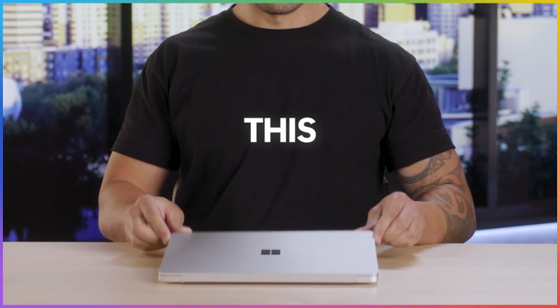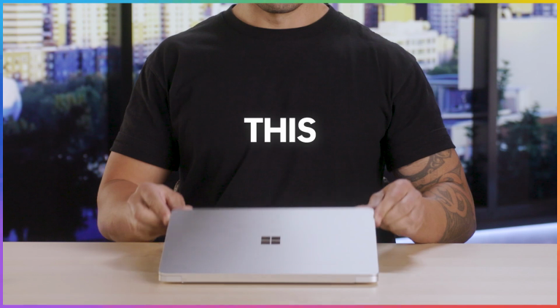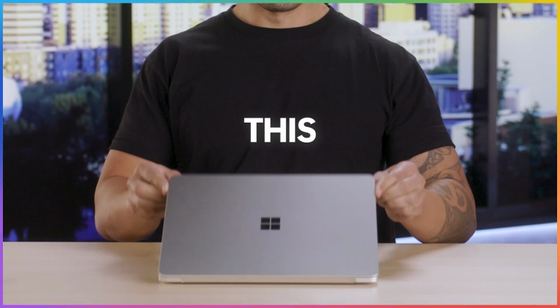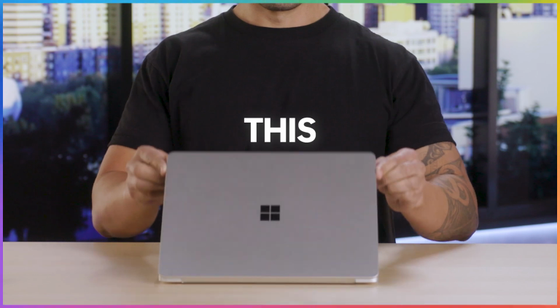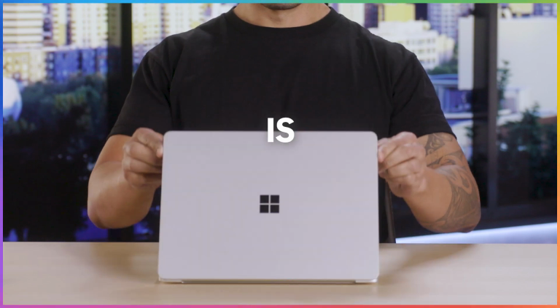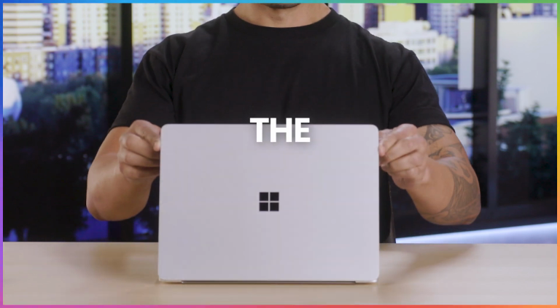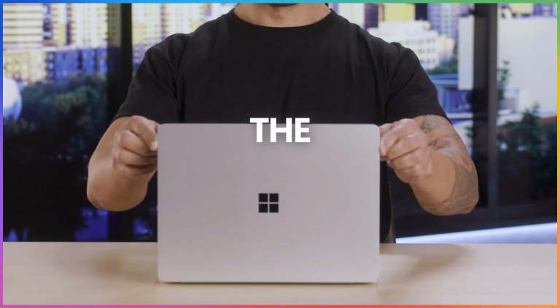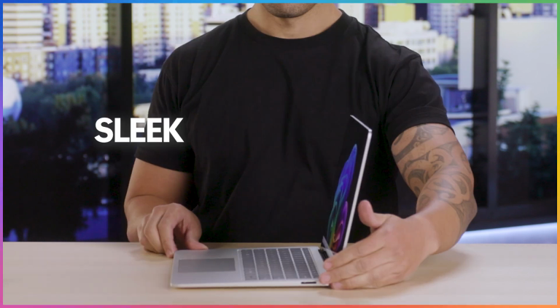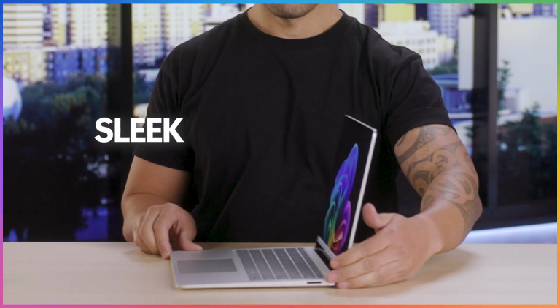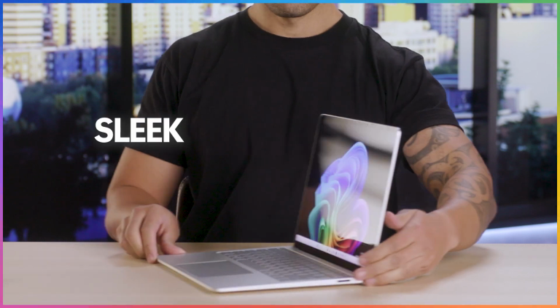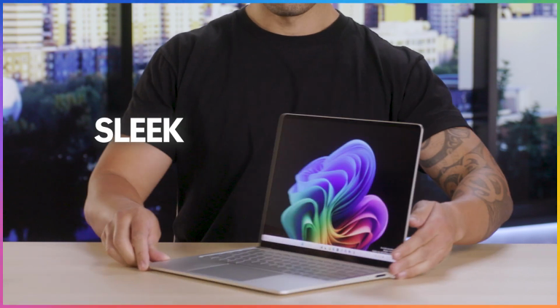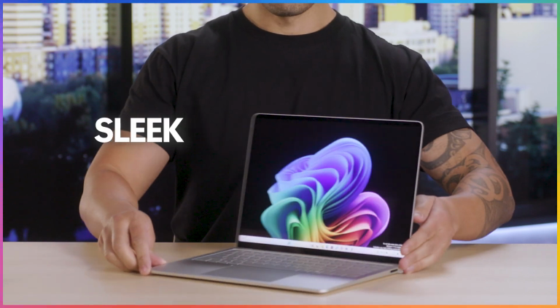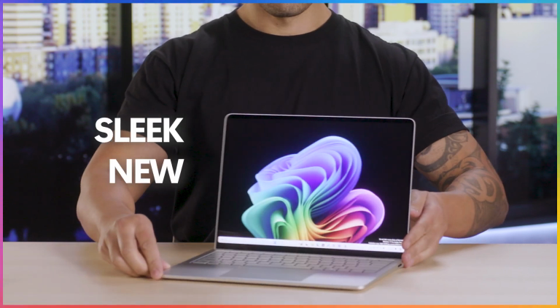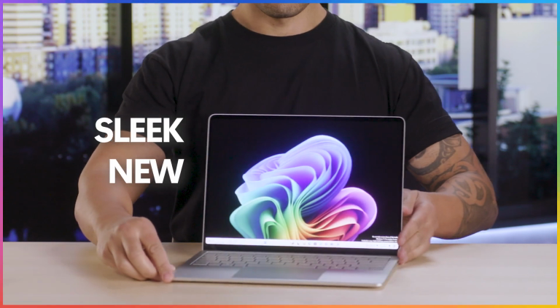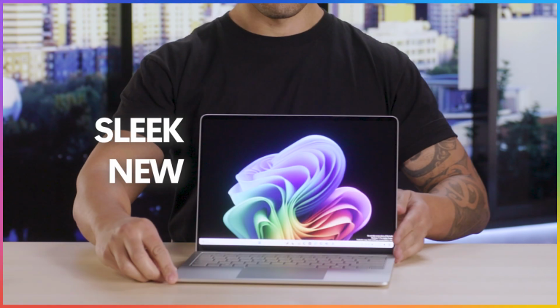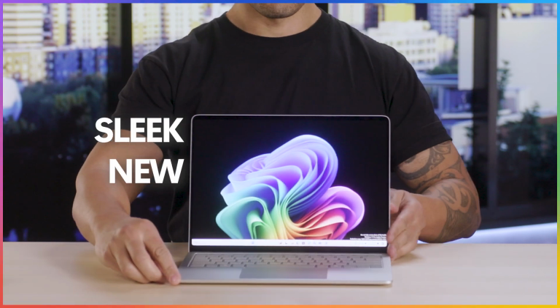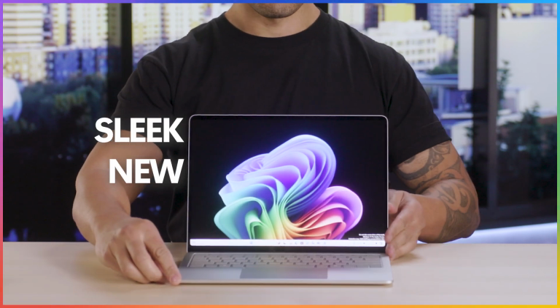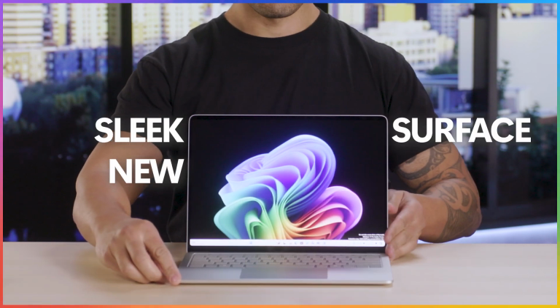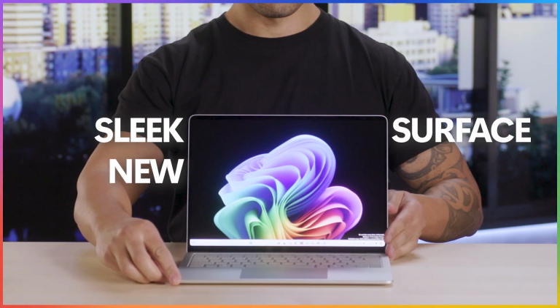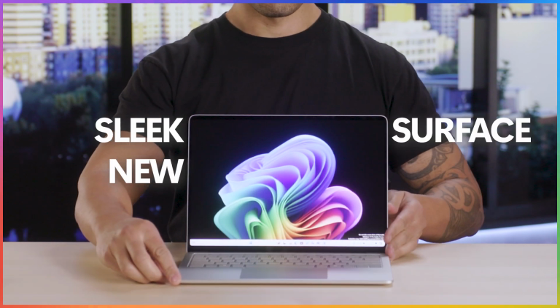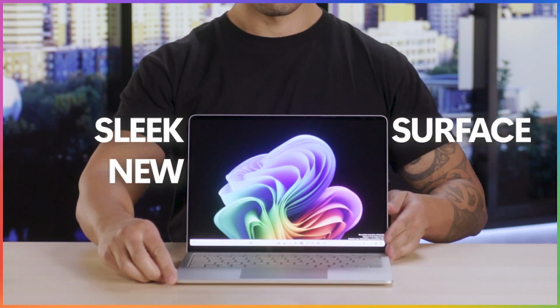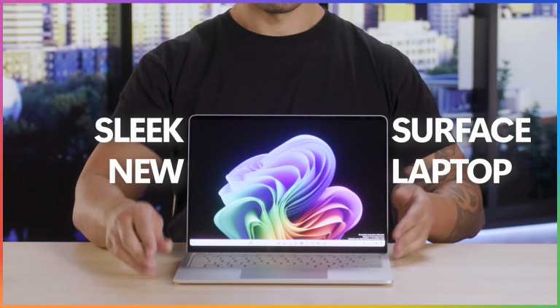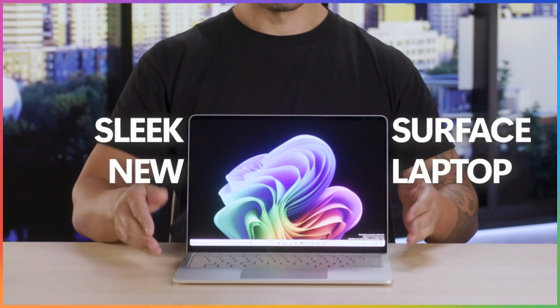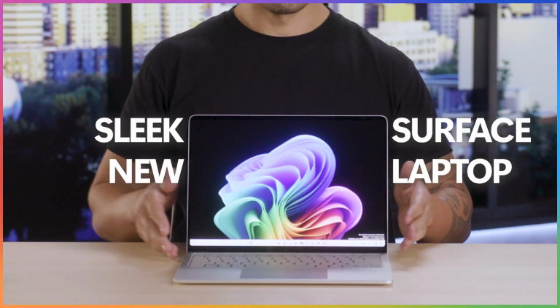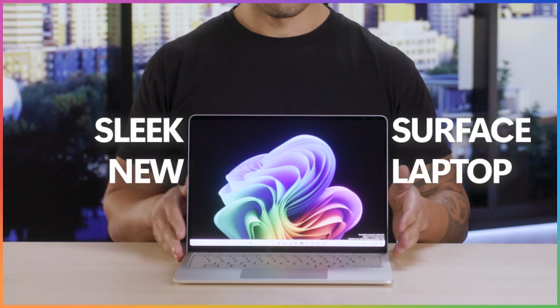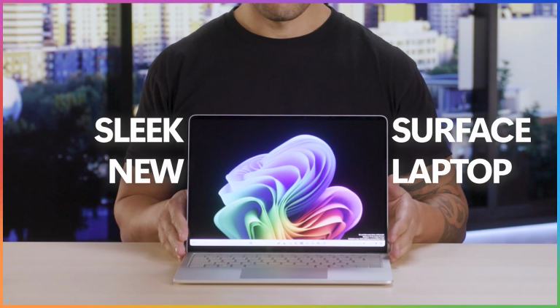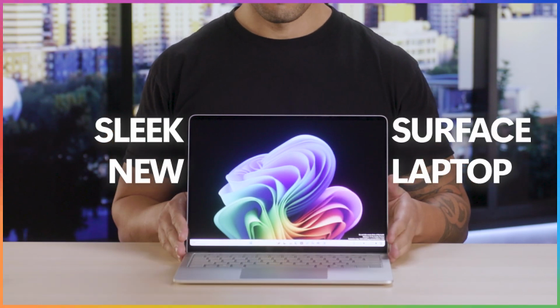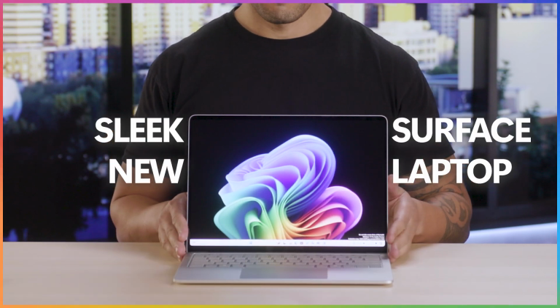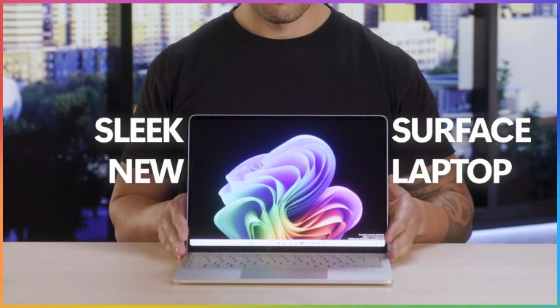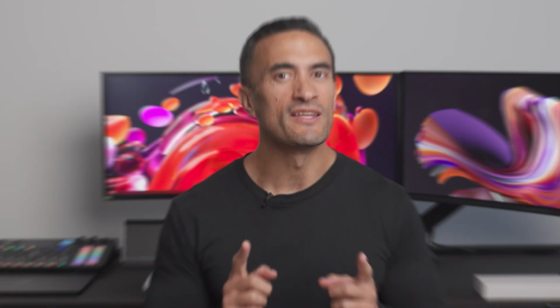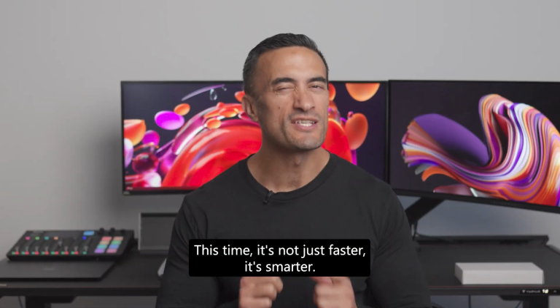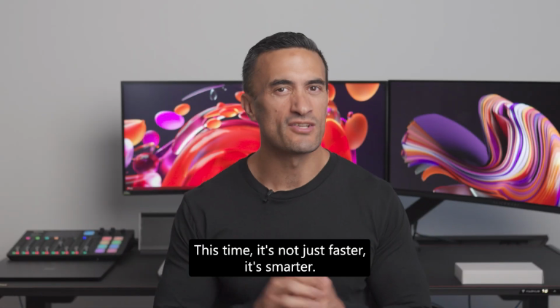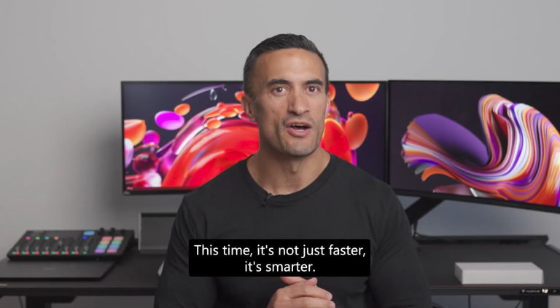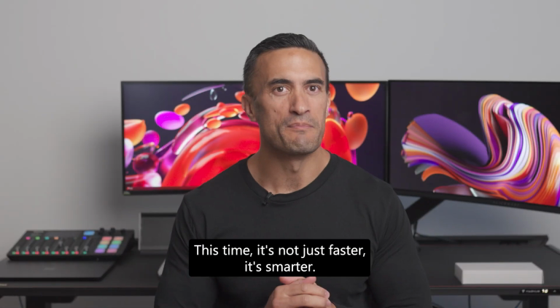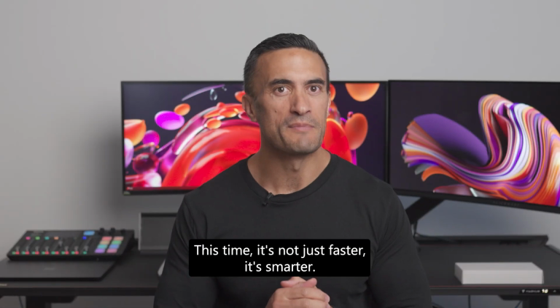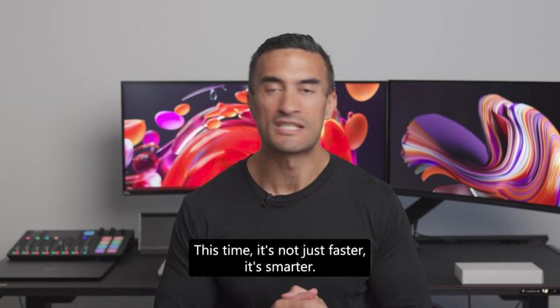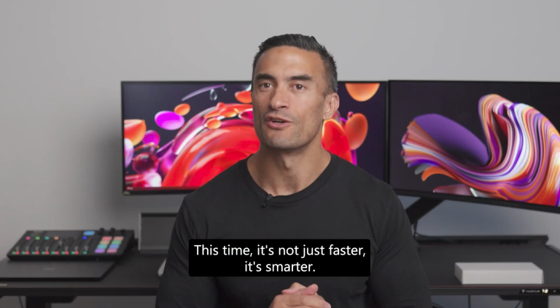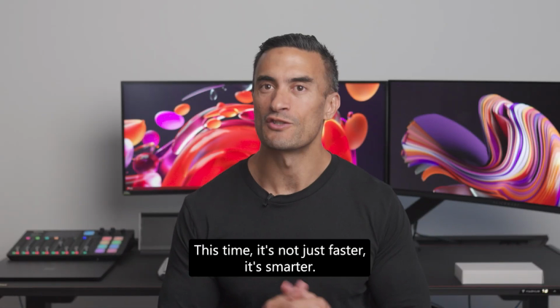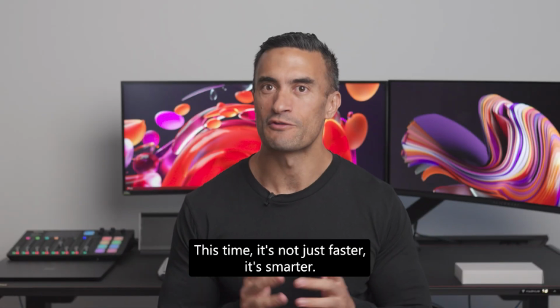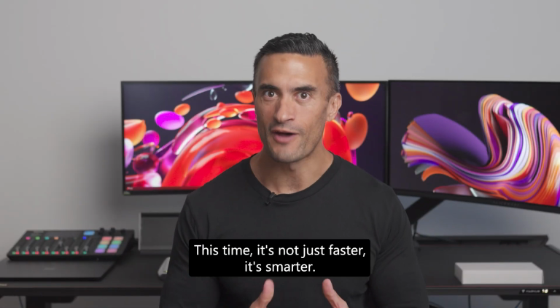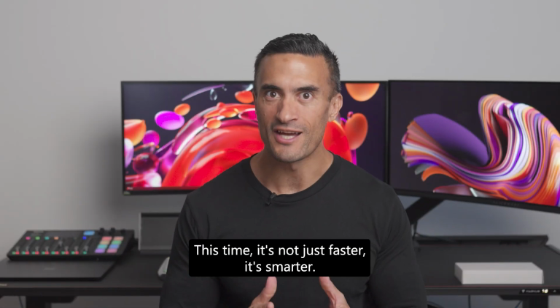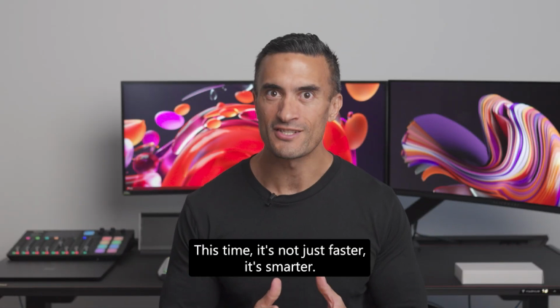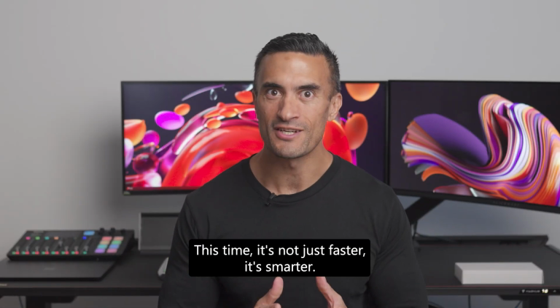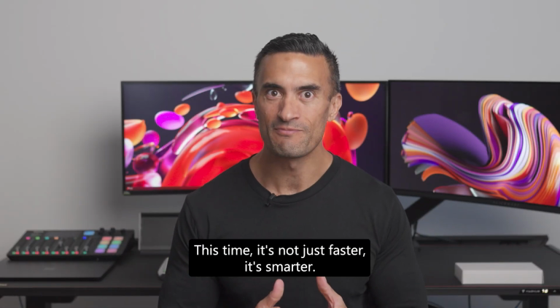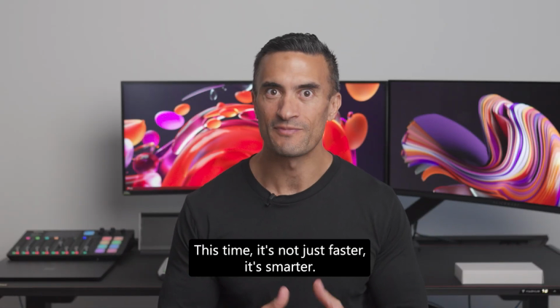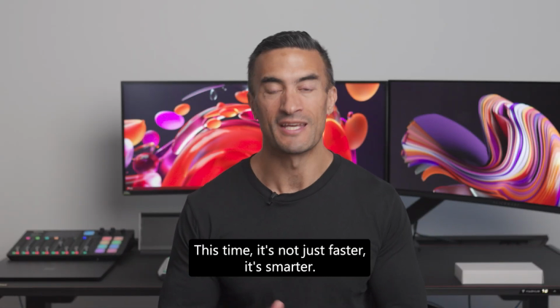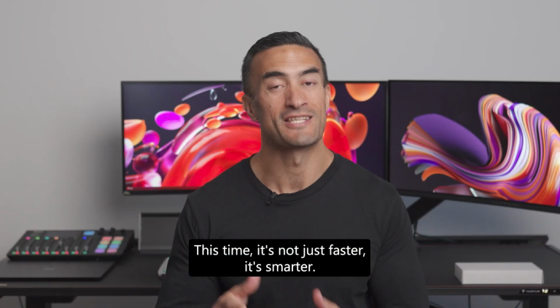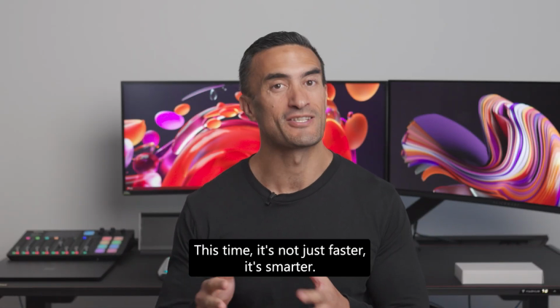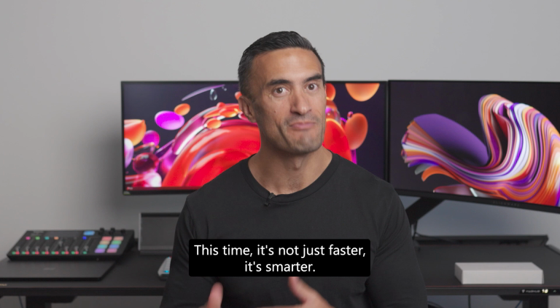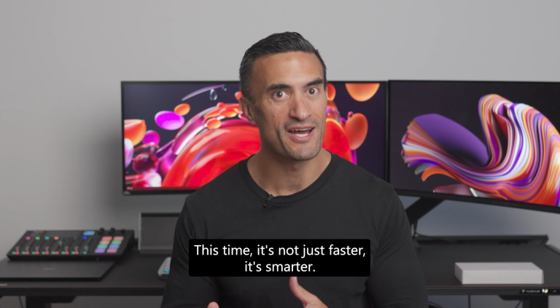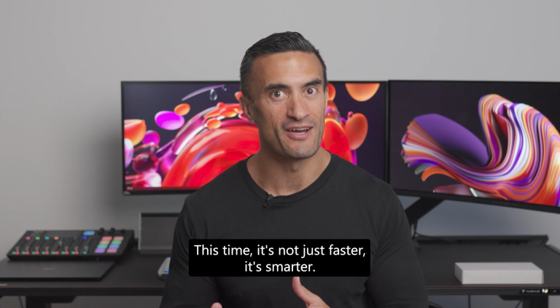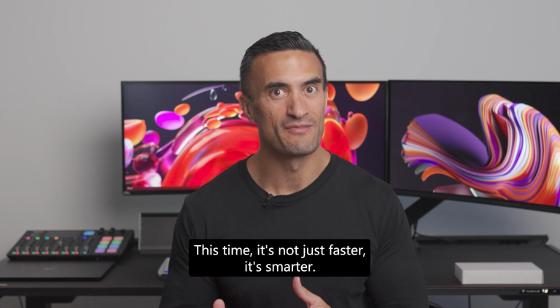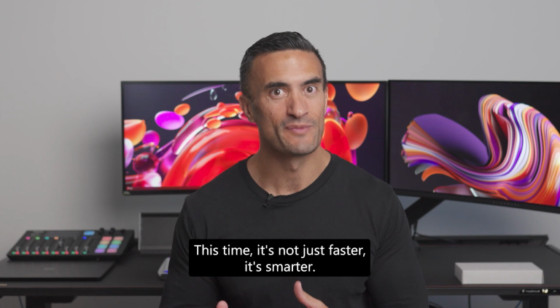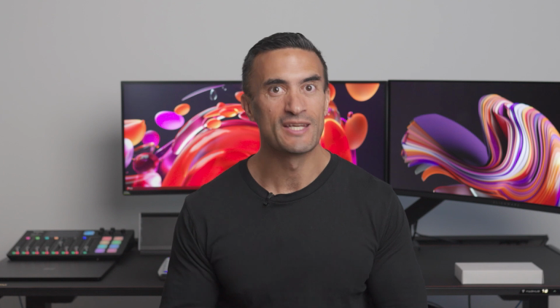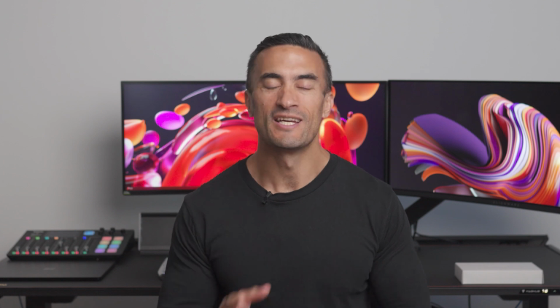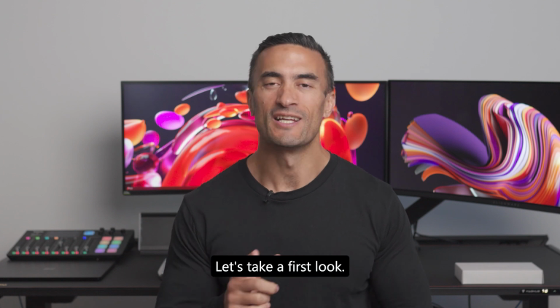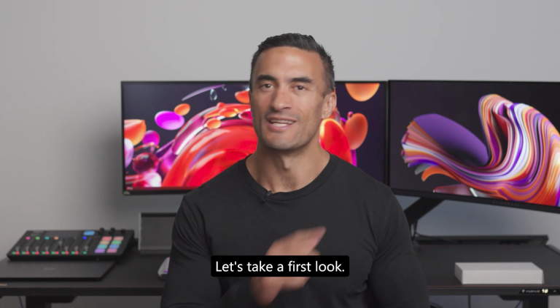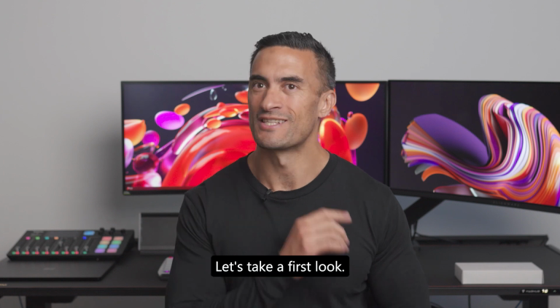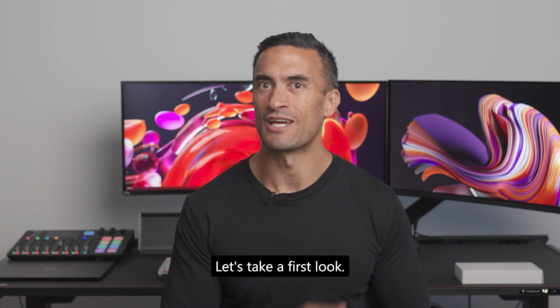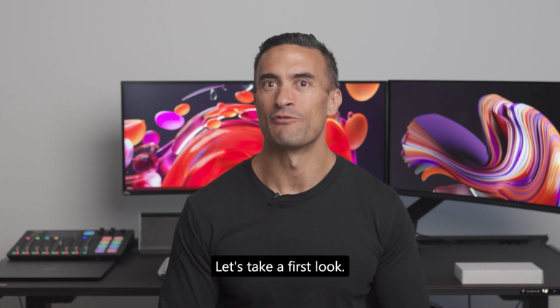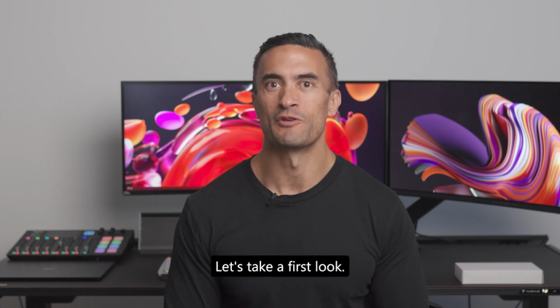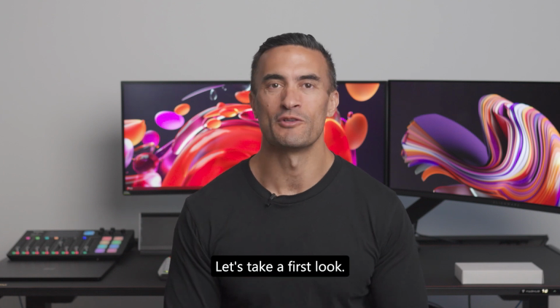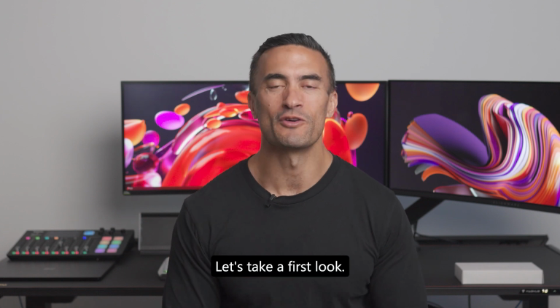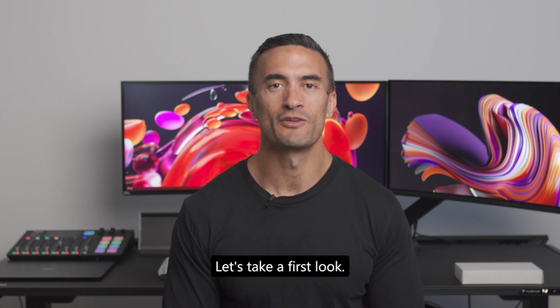This is the sleek new Surface Laptop. This time, it's not just faster, it's smarter. Let's take a first look.